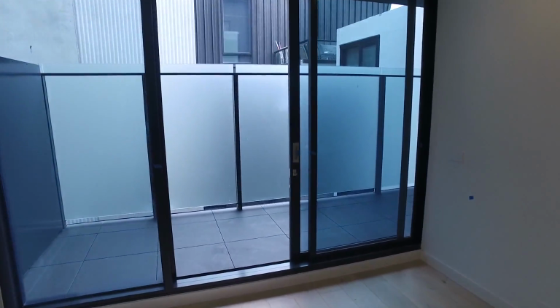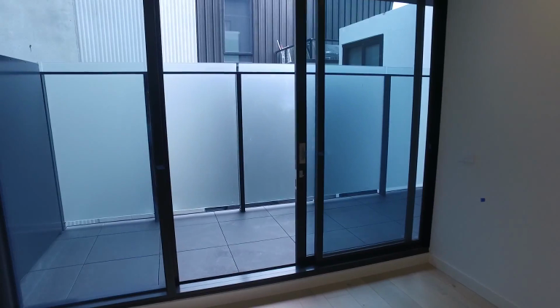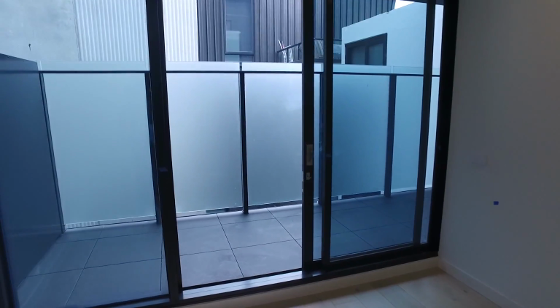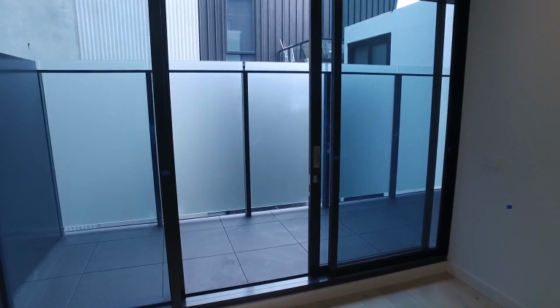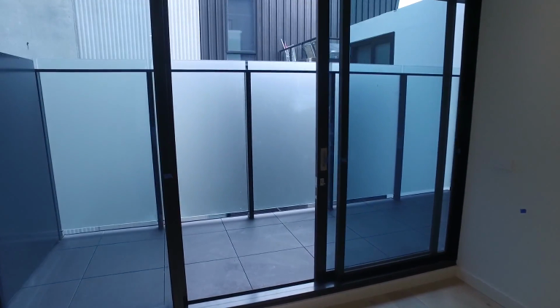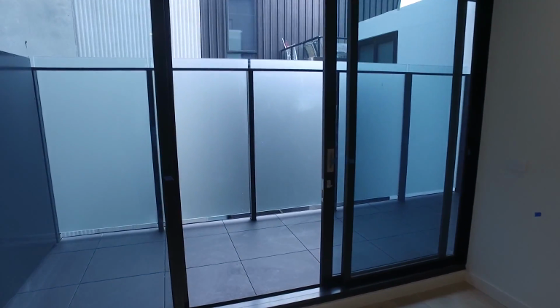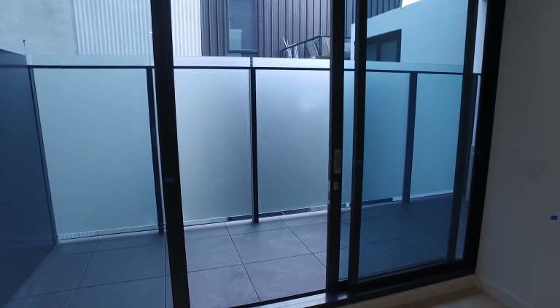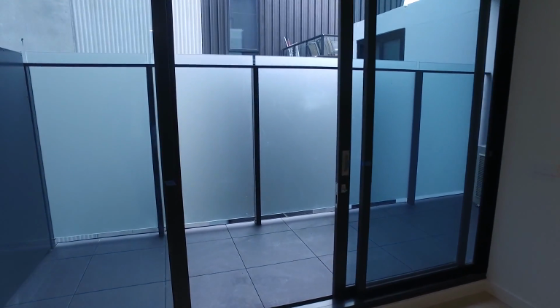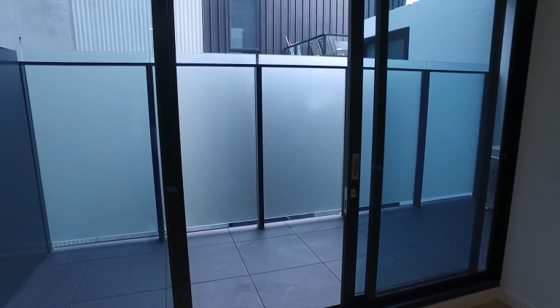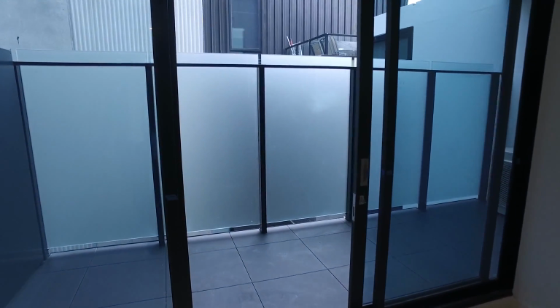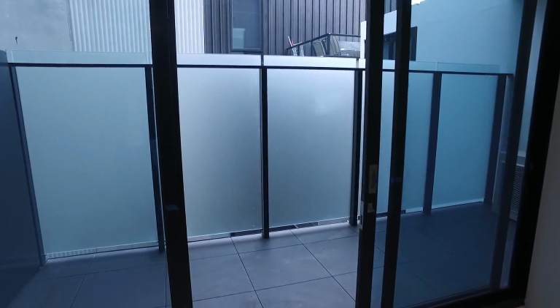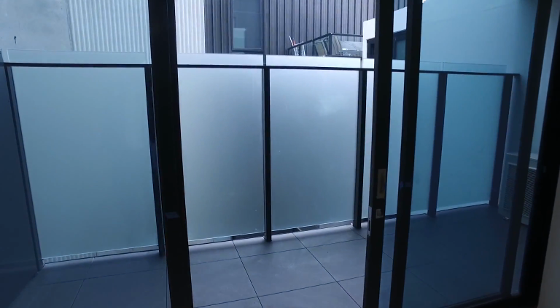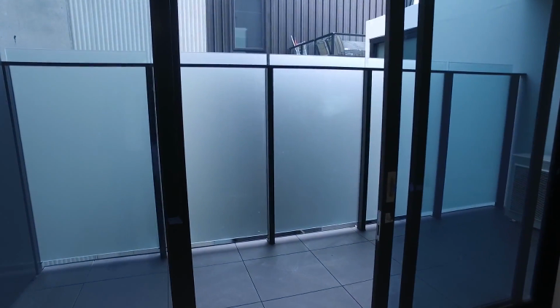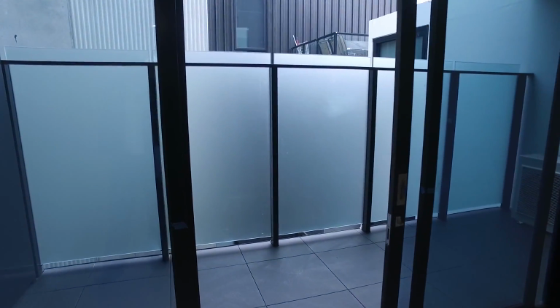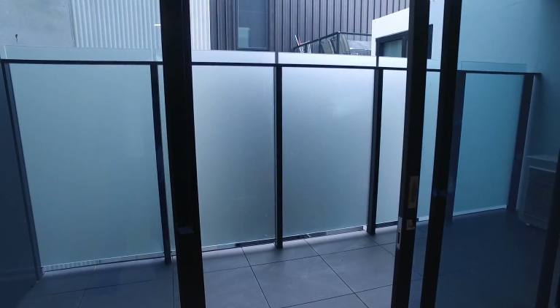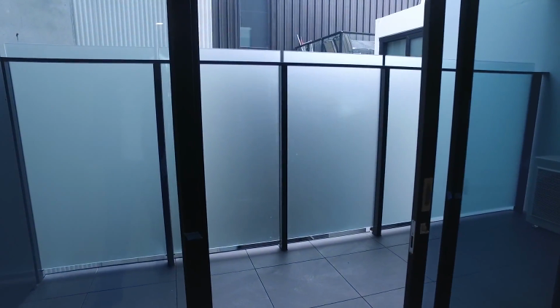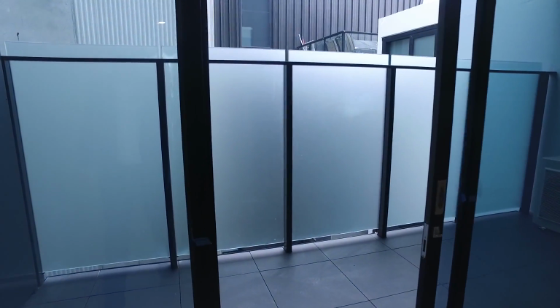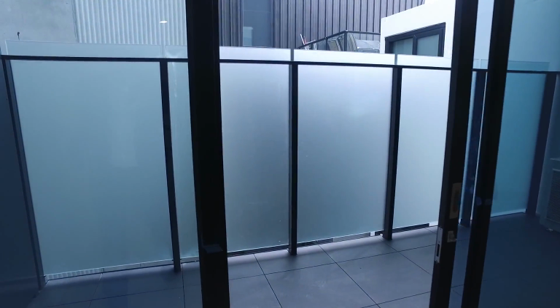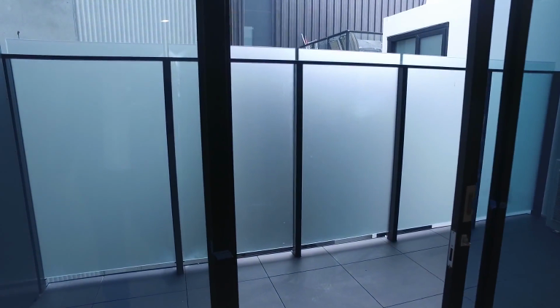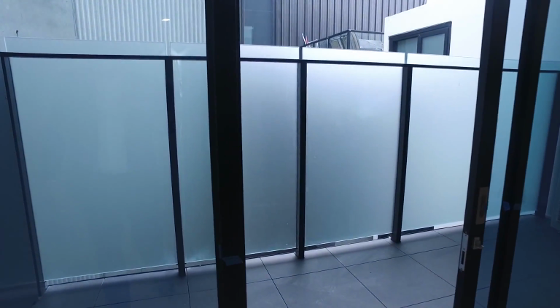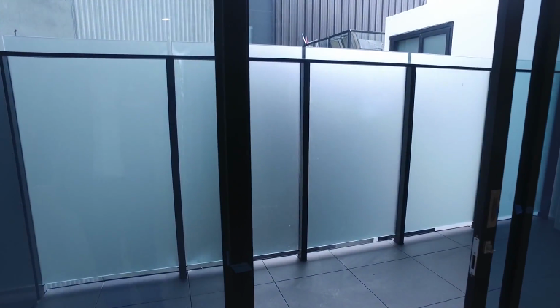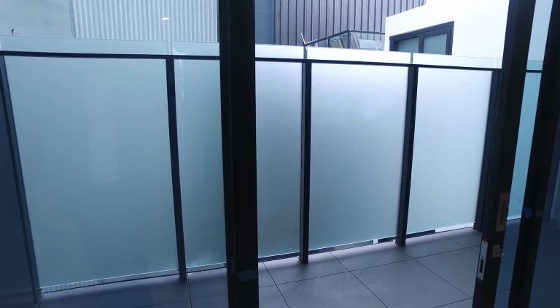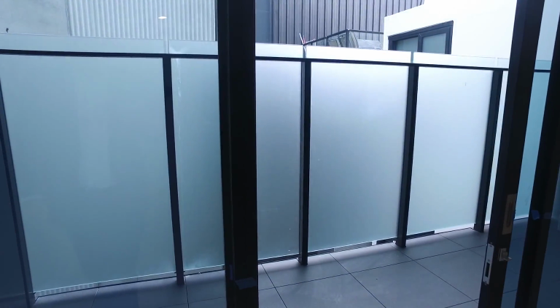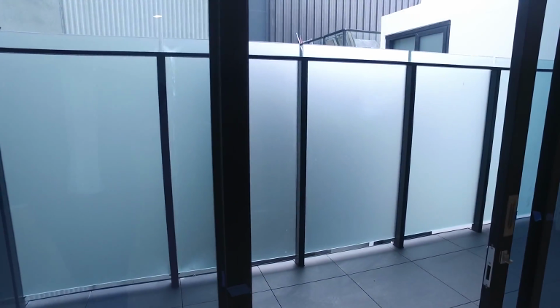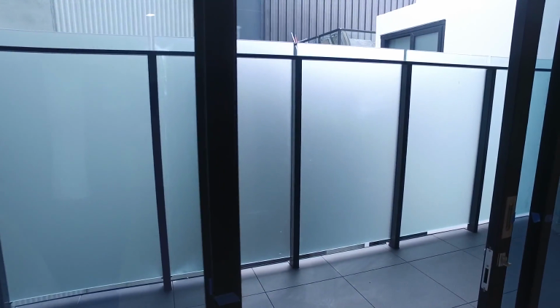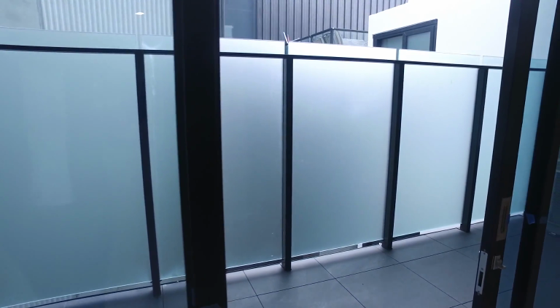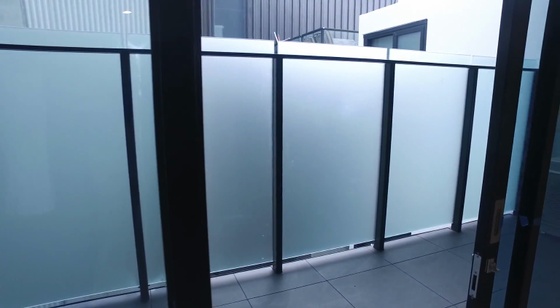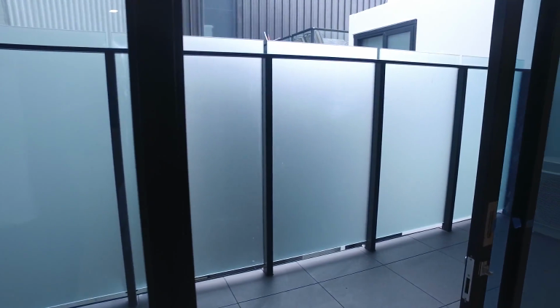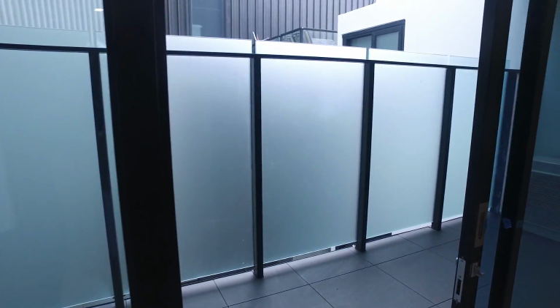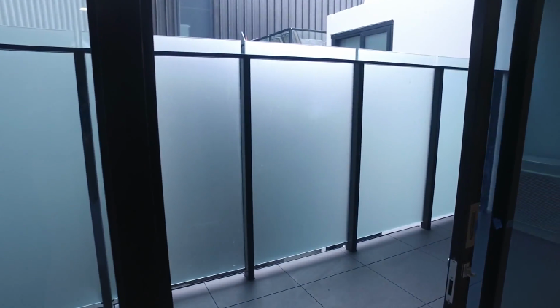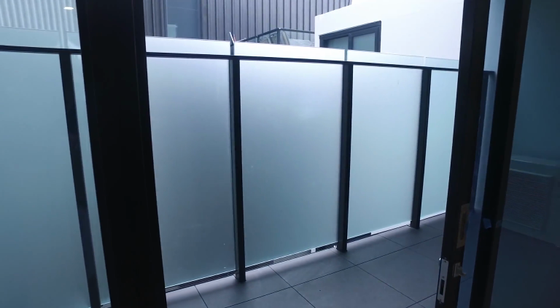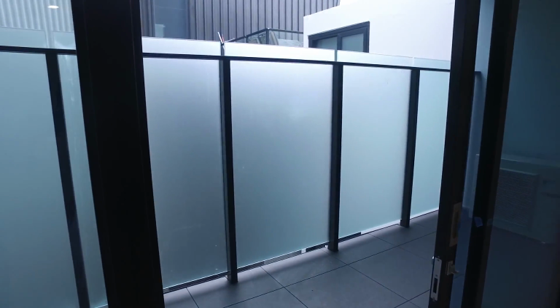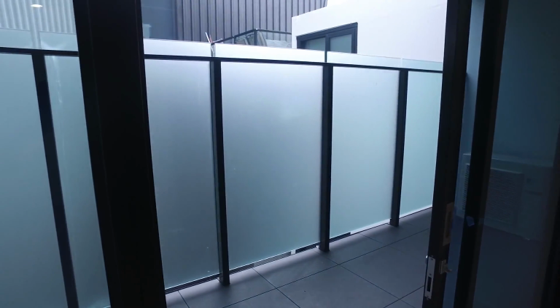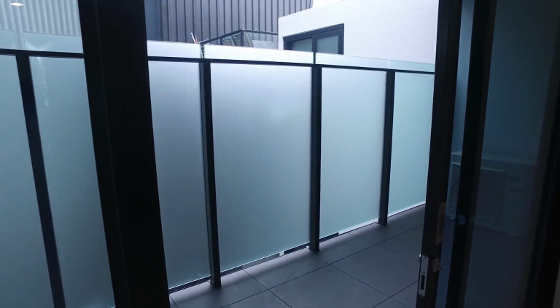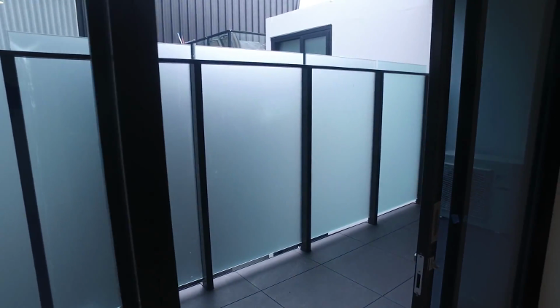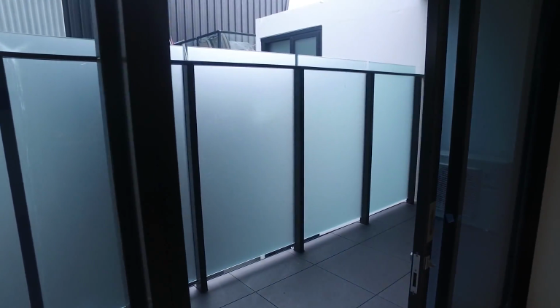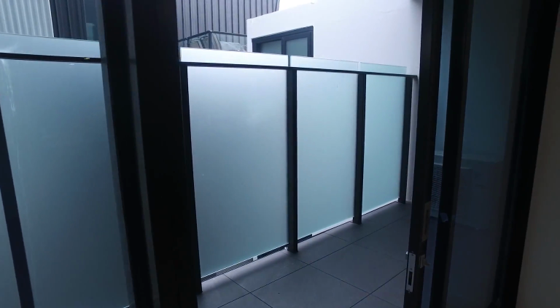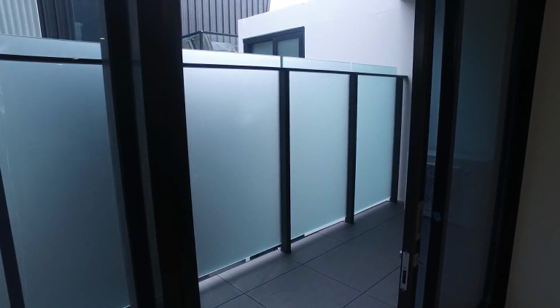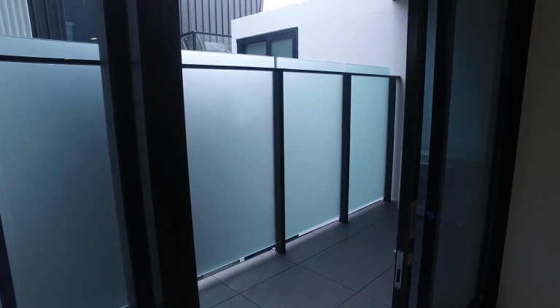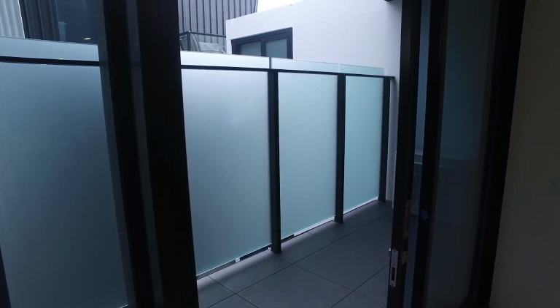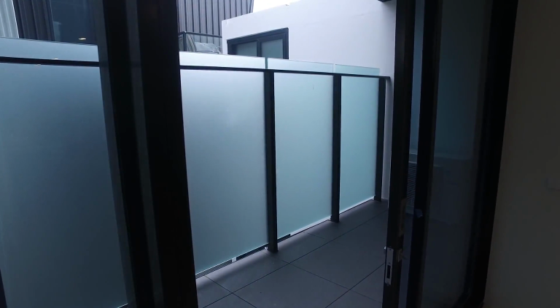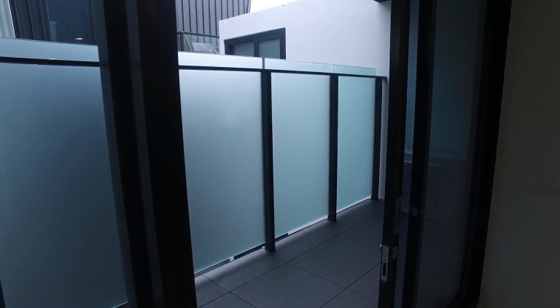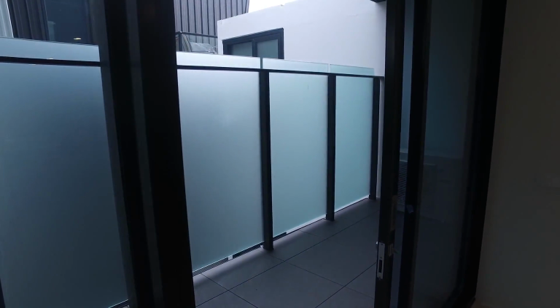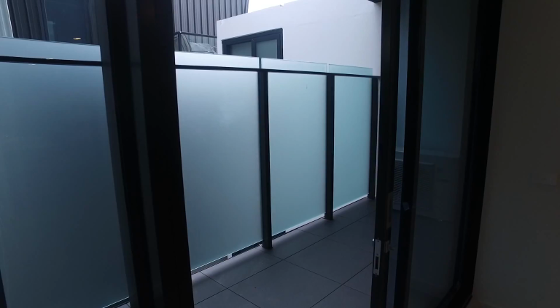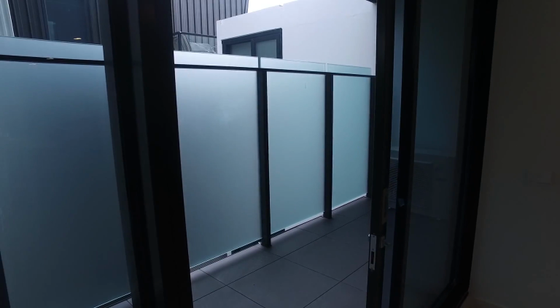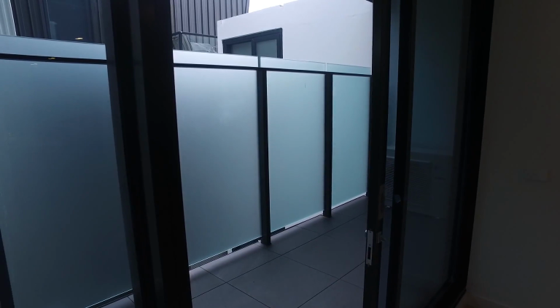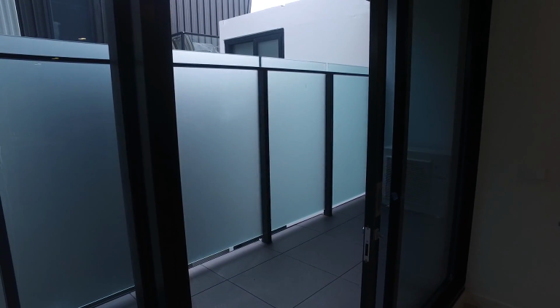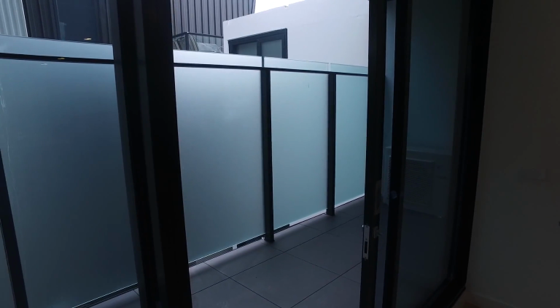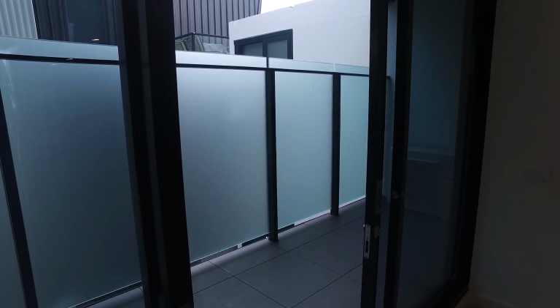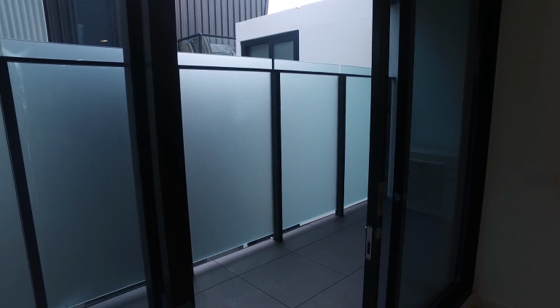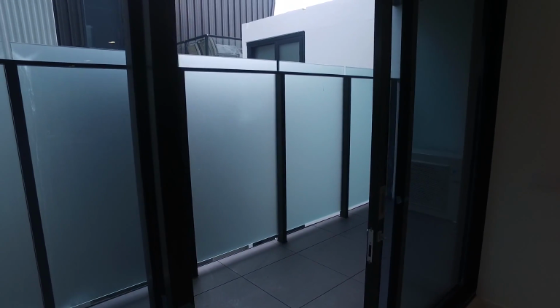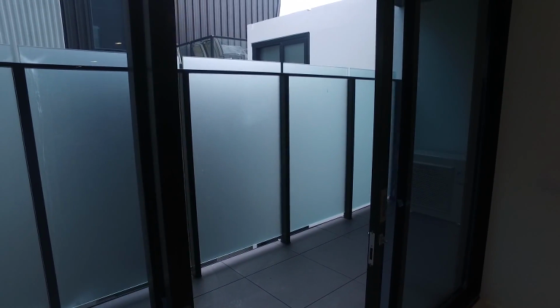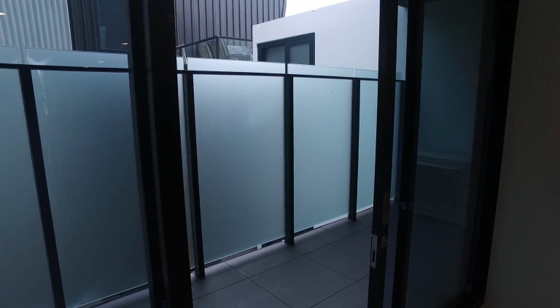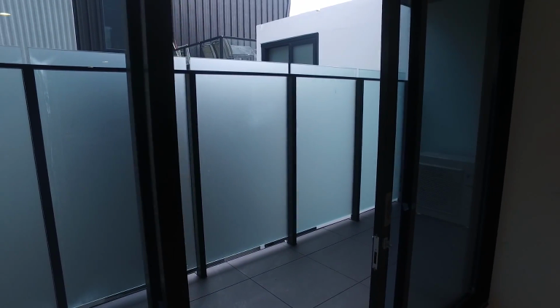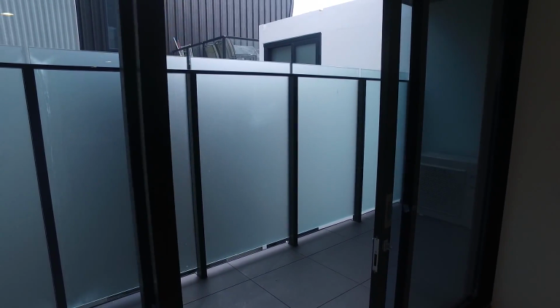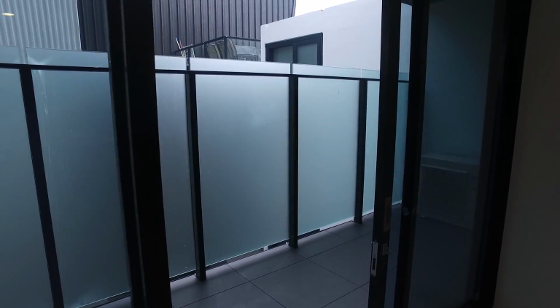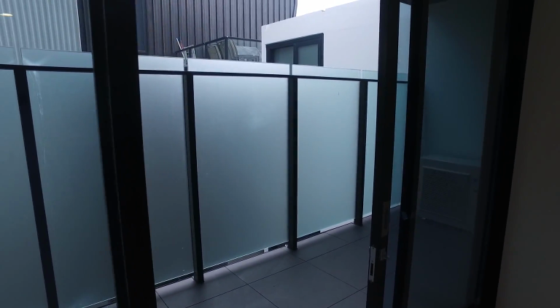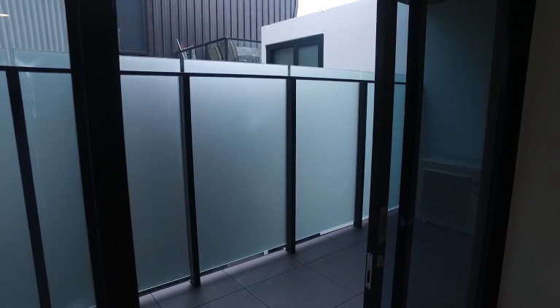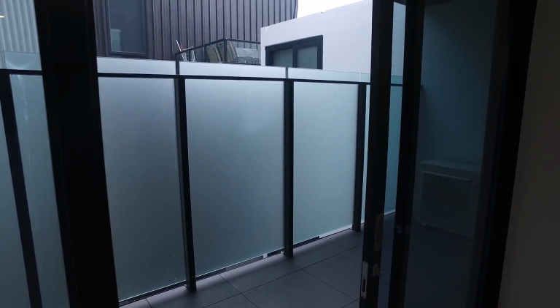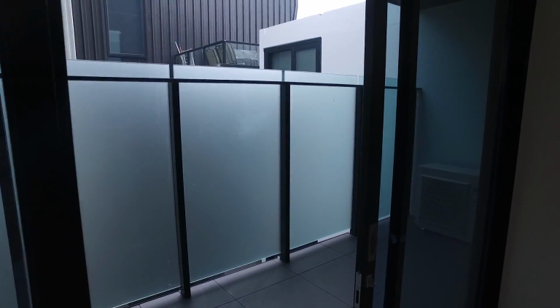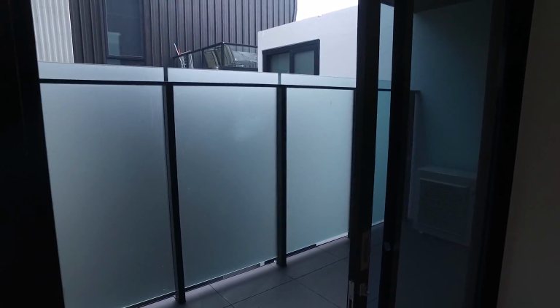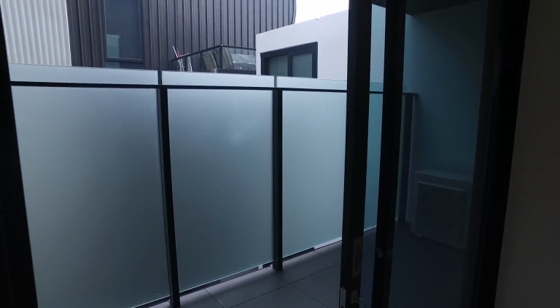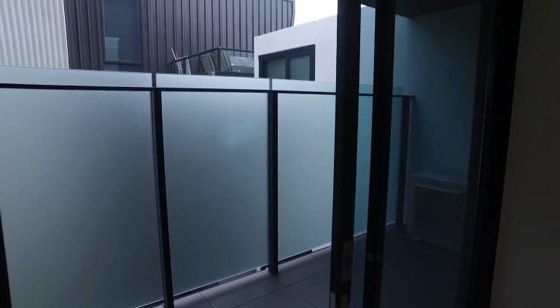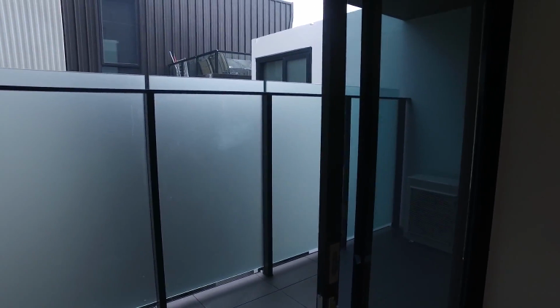We'll step outside and have a look at the balcony. As you can see, really nice size — plenty of space for a little table and chairs. Very private, no one looking in.